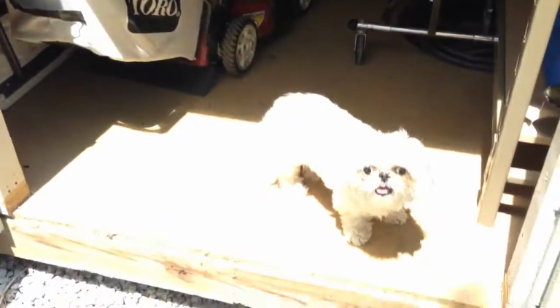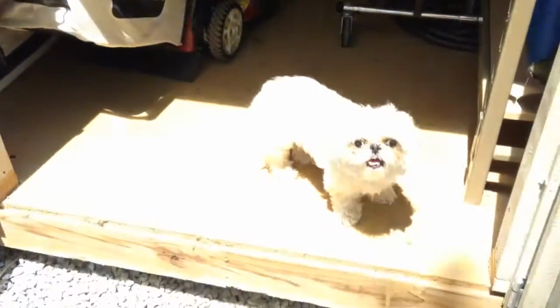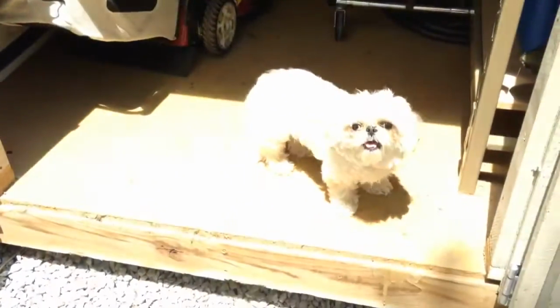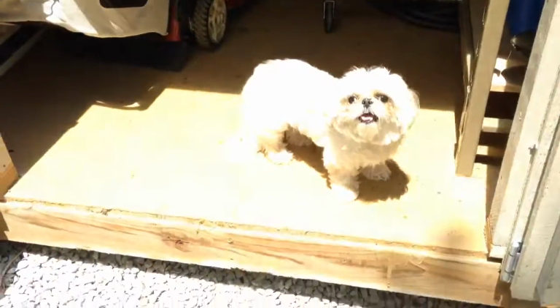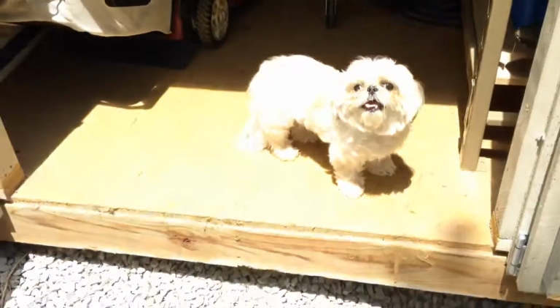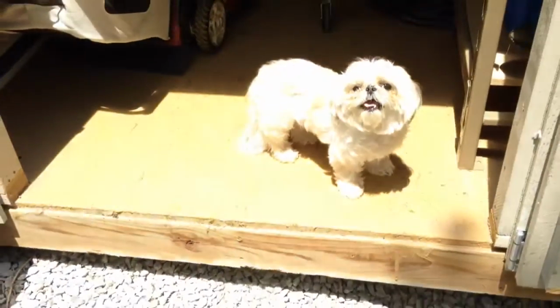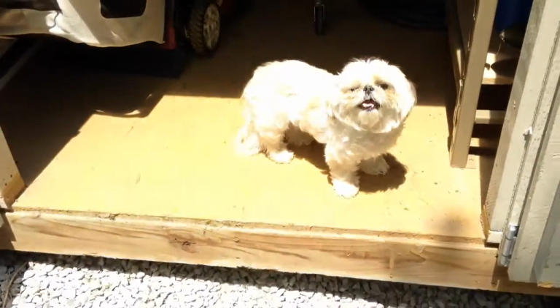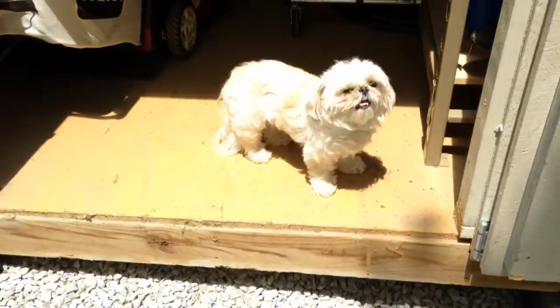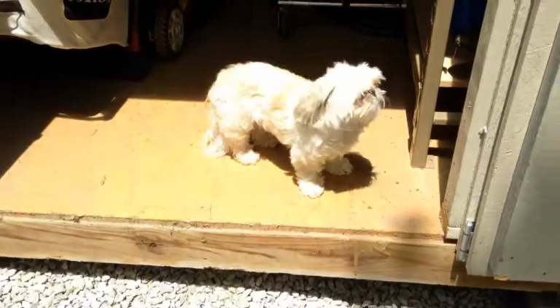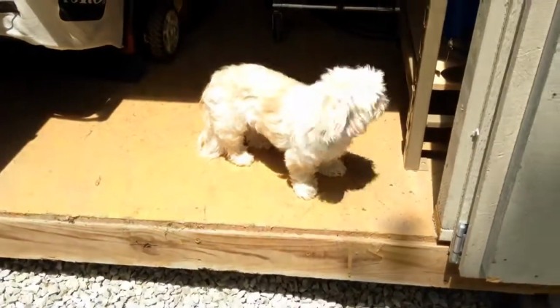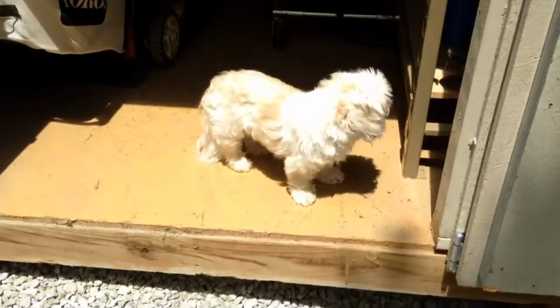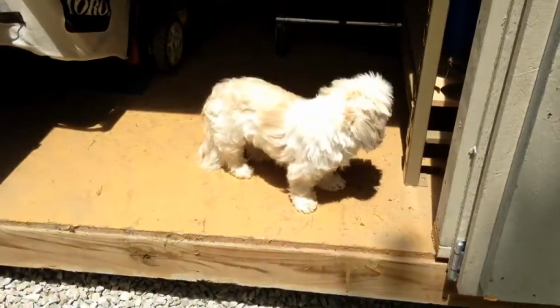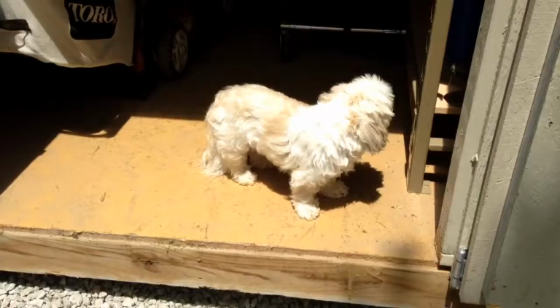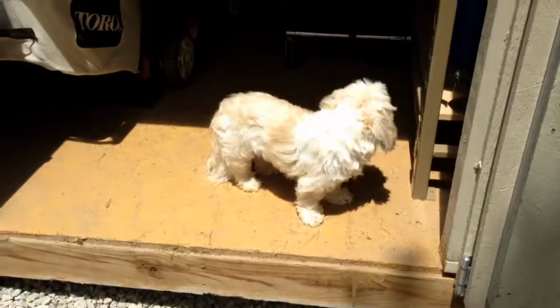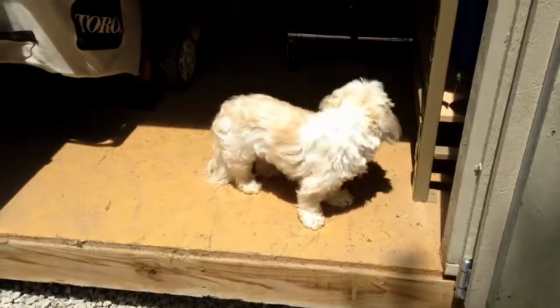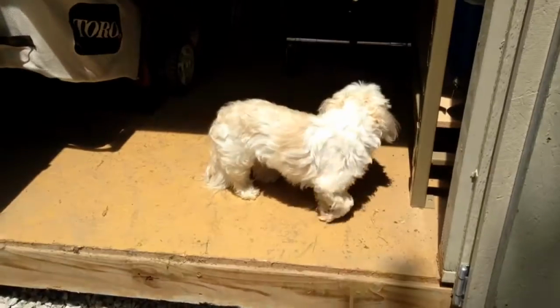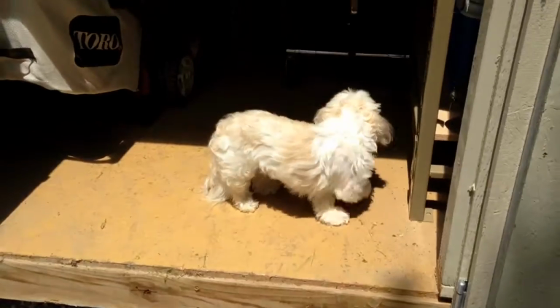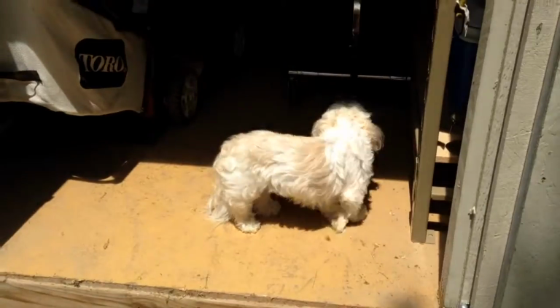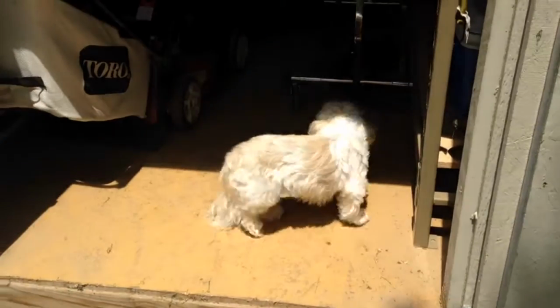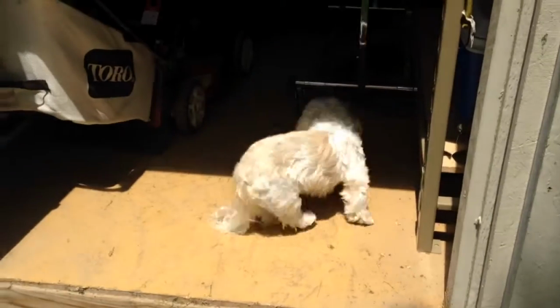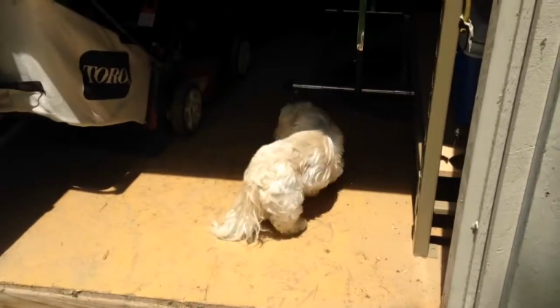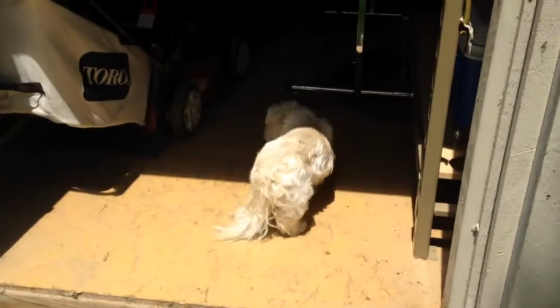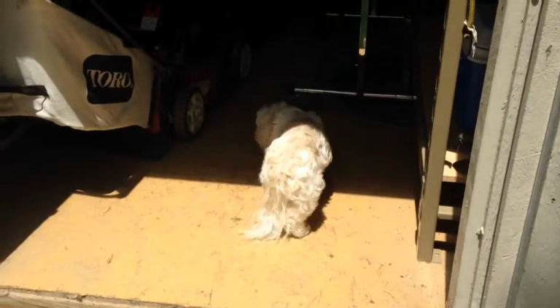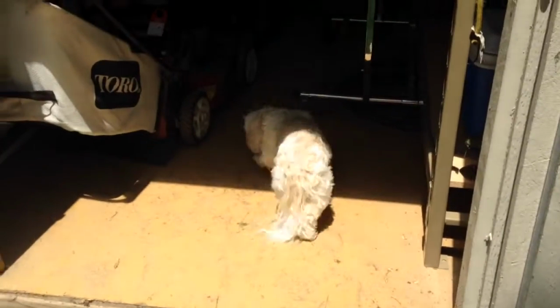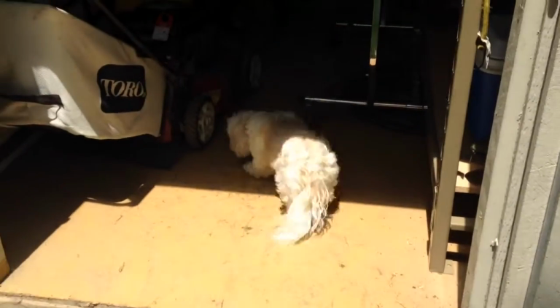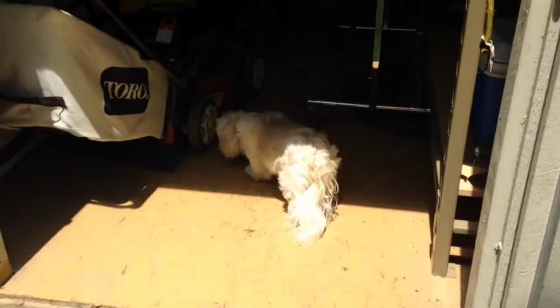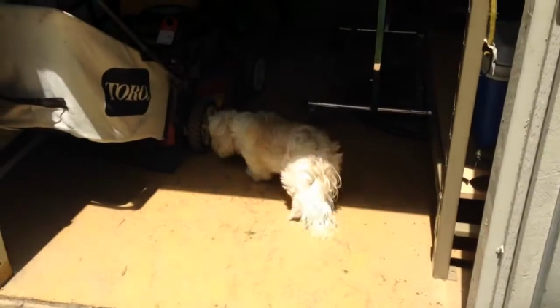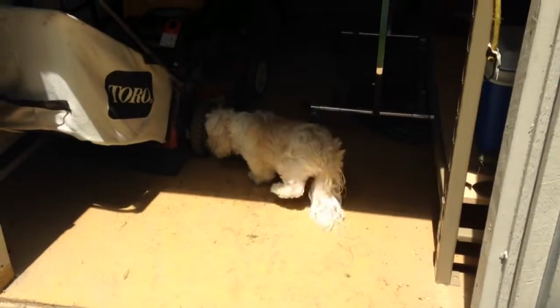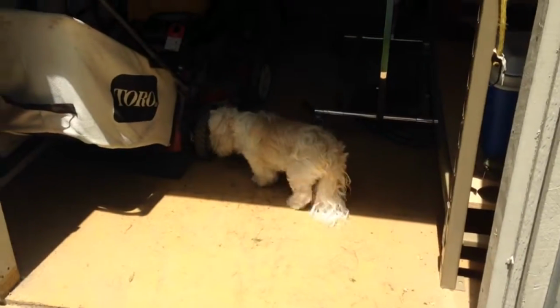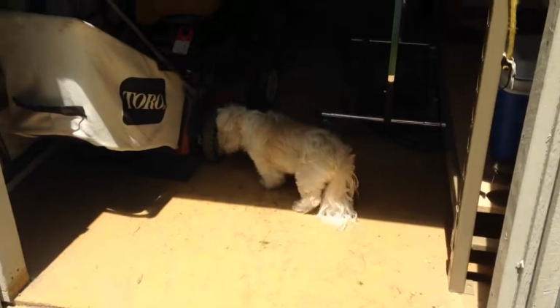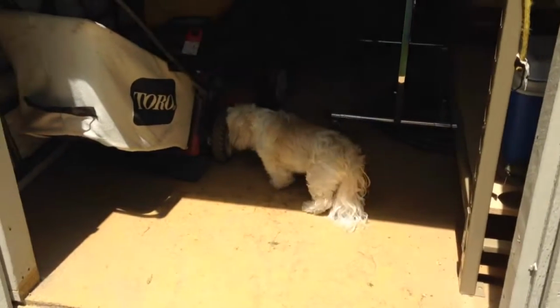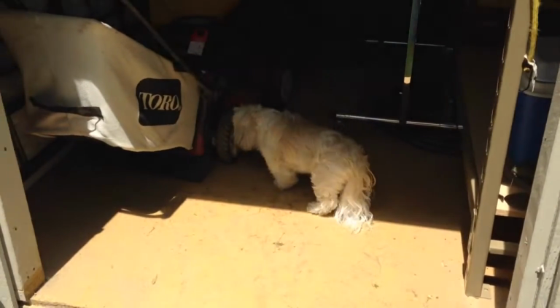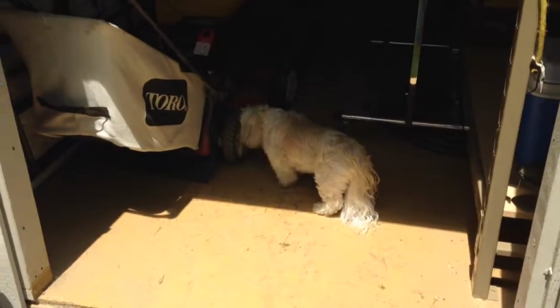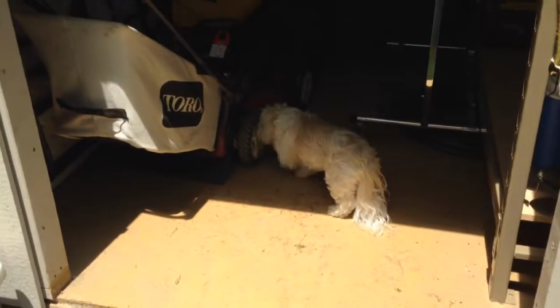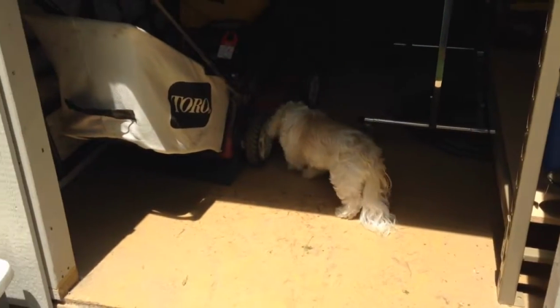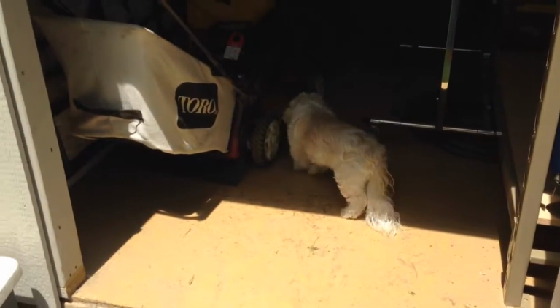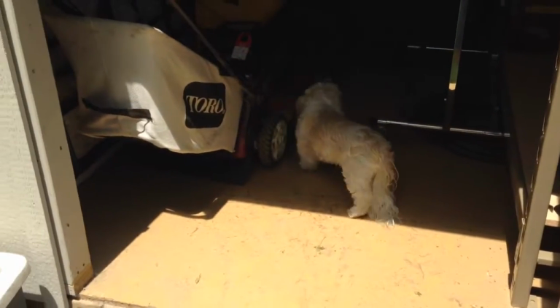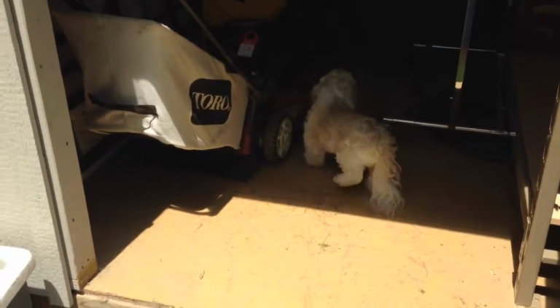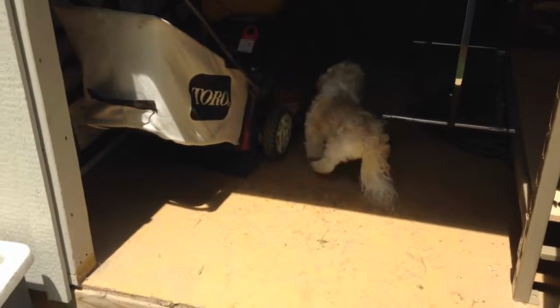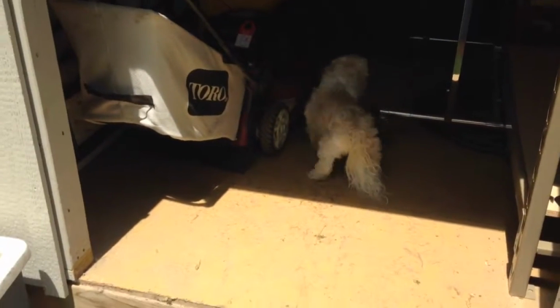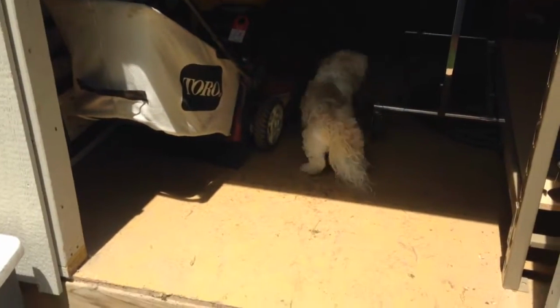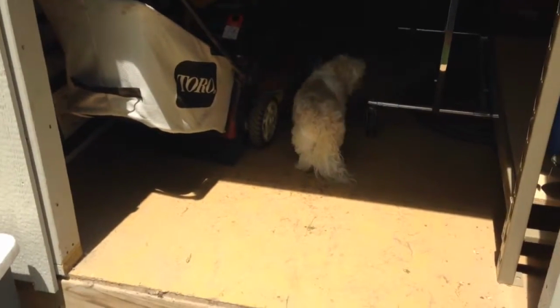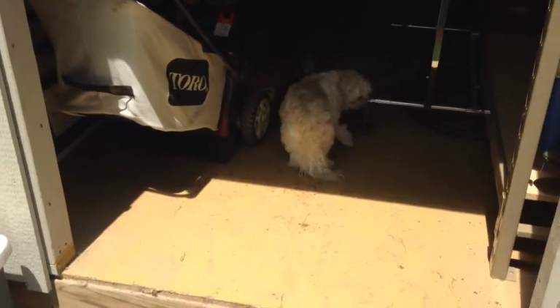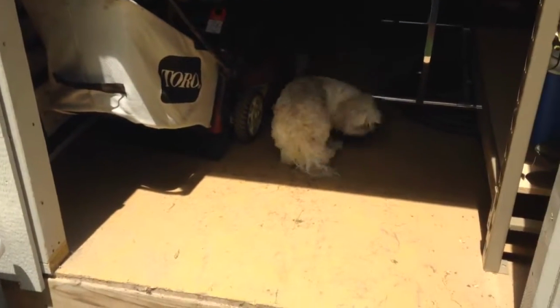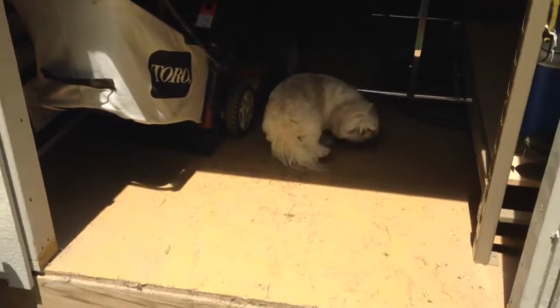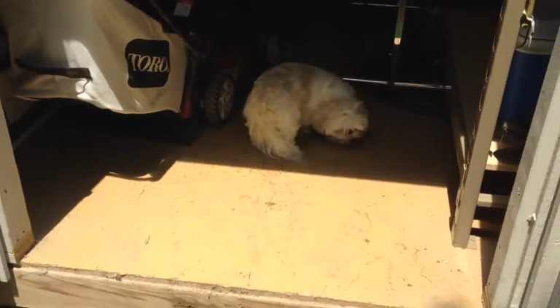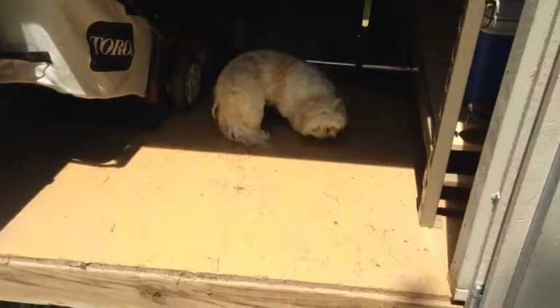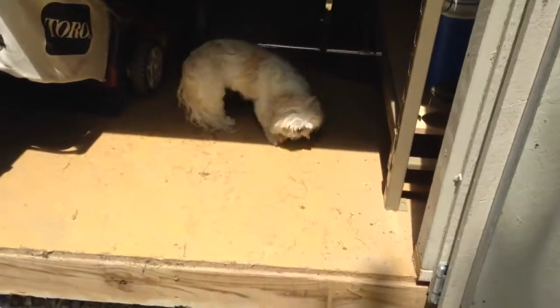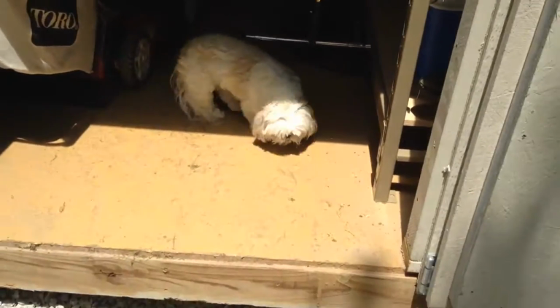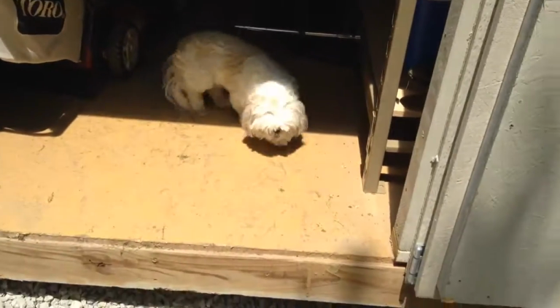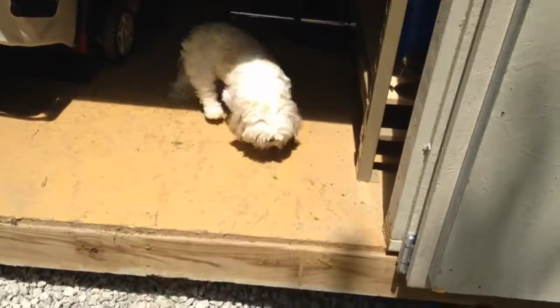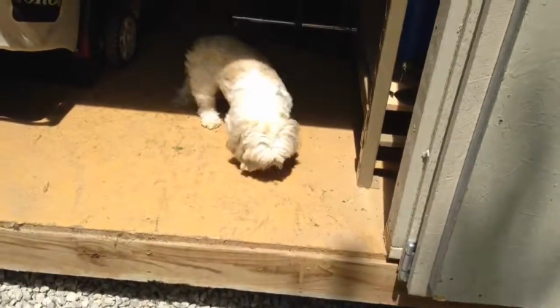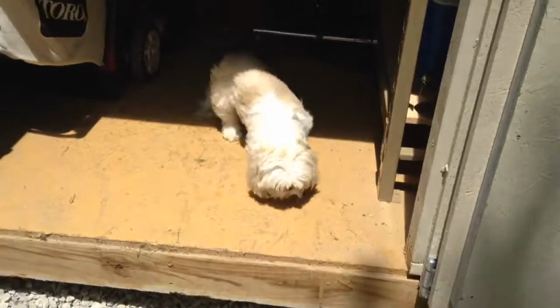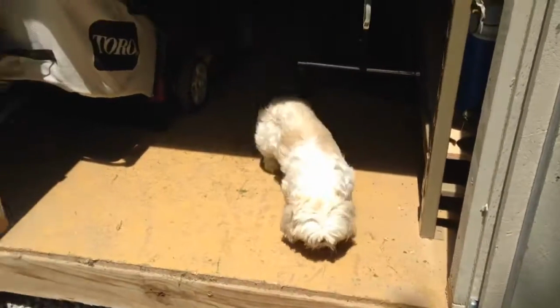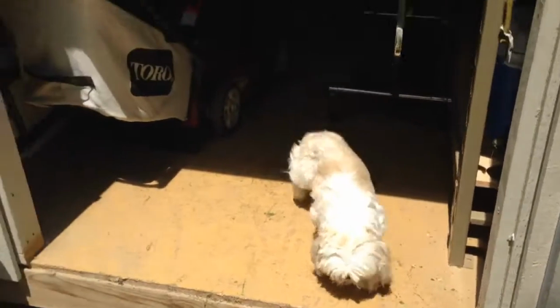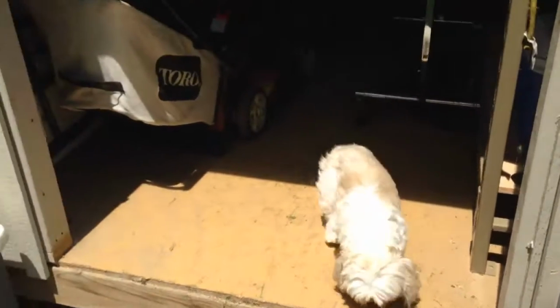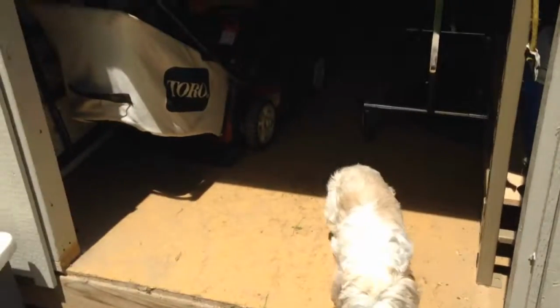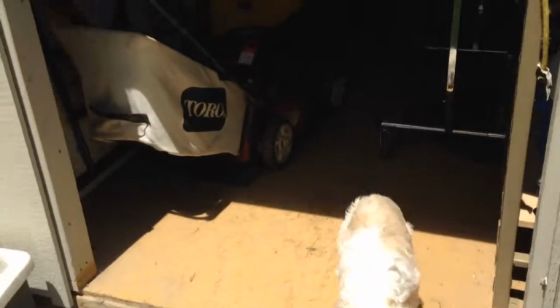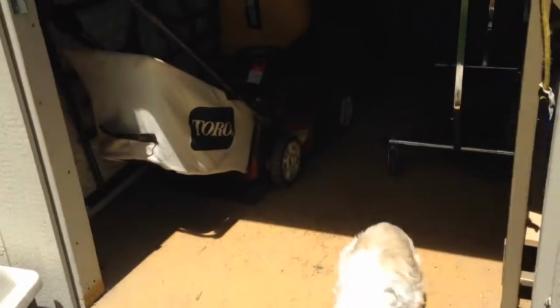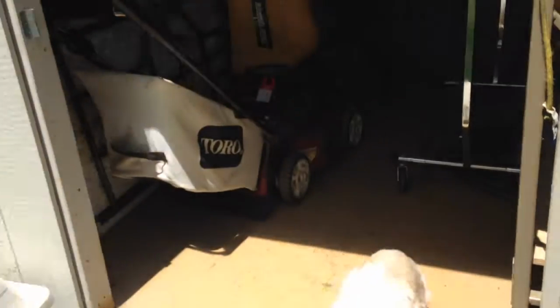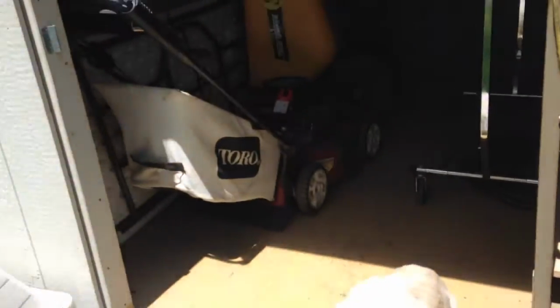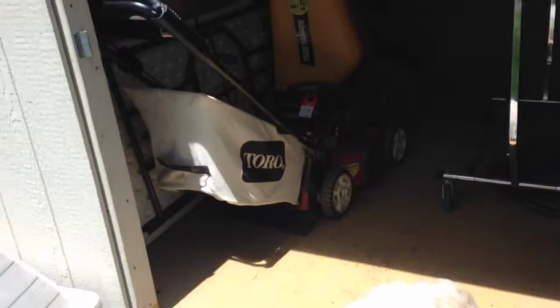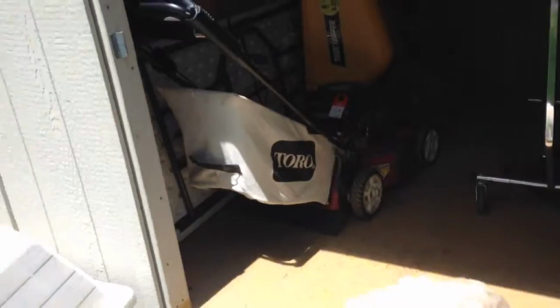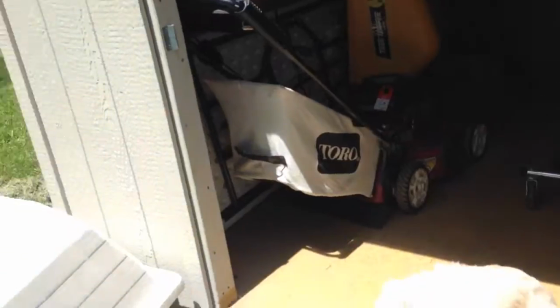Puppy's walking around much better today, even though she has the stitches in her belly. She got fixed. I guess I need to get fixed next.